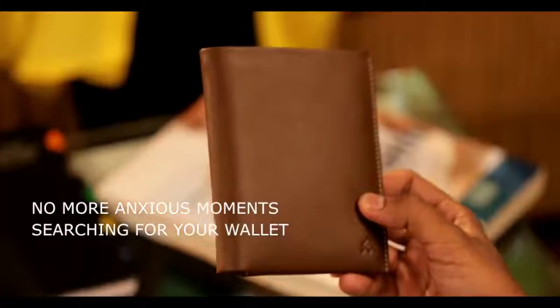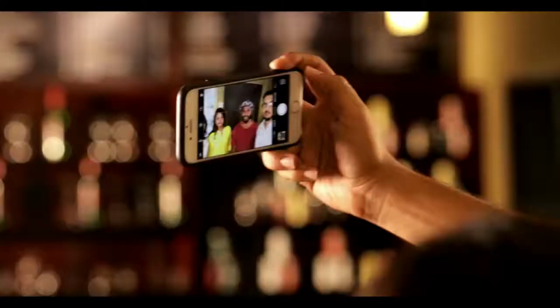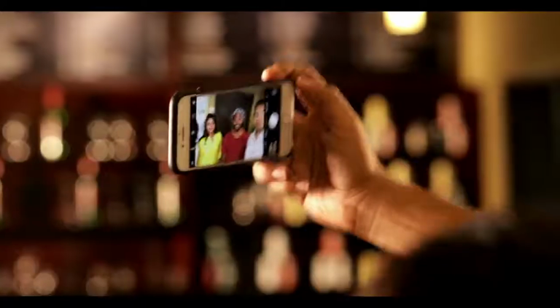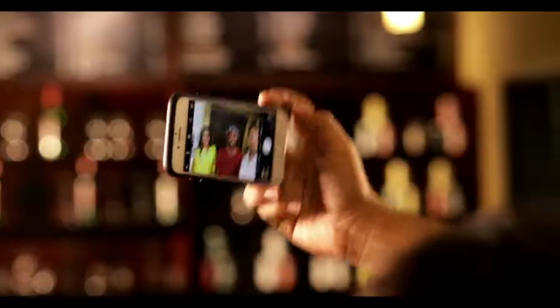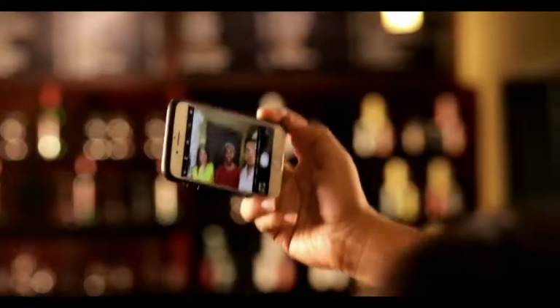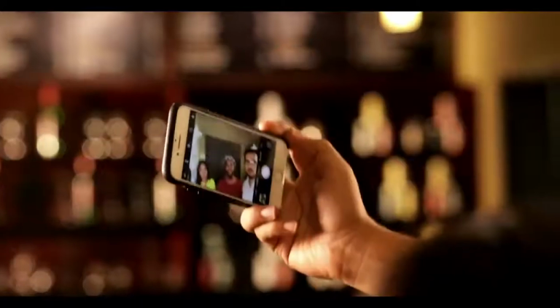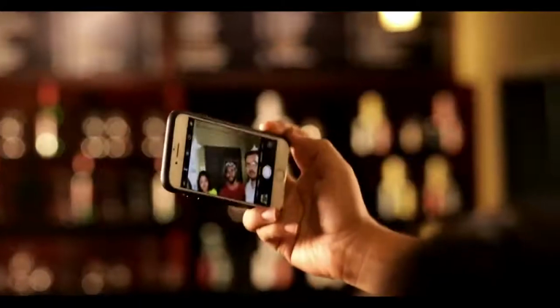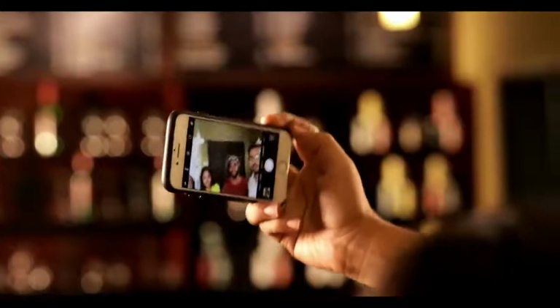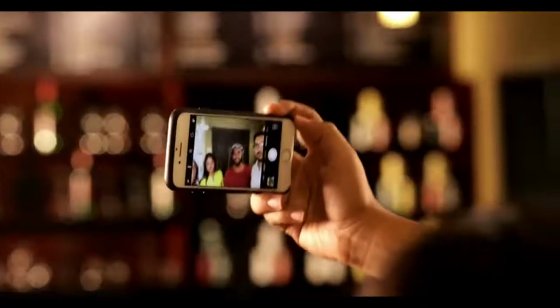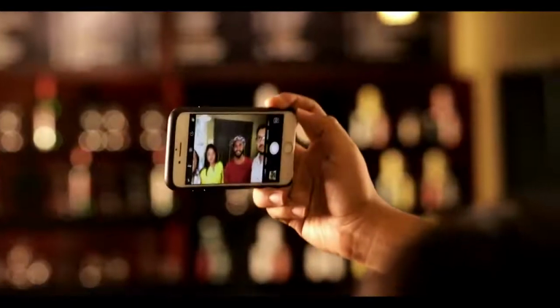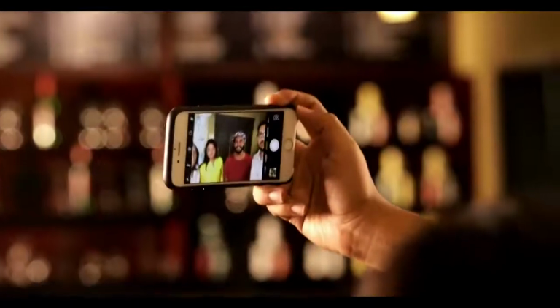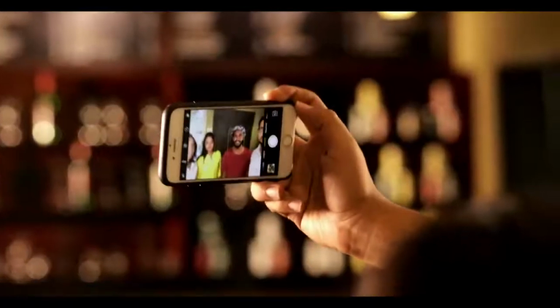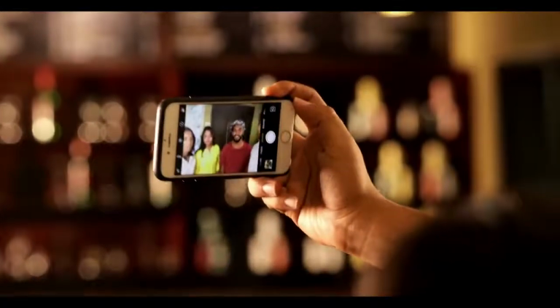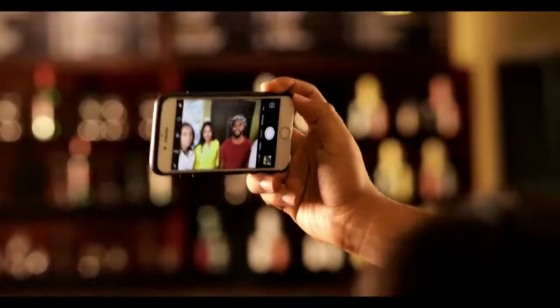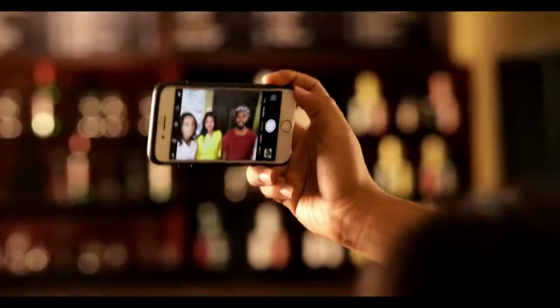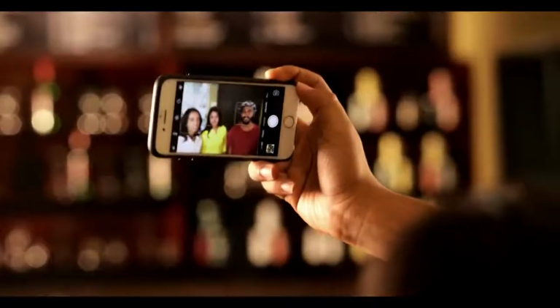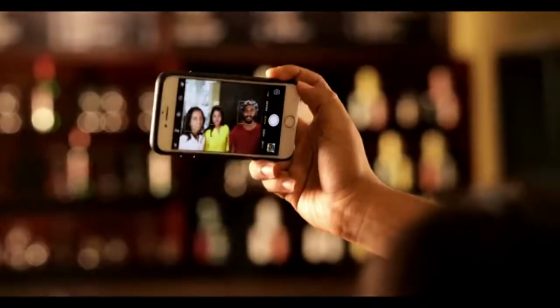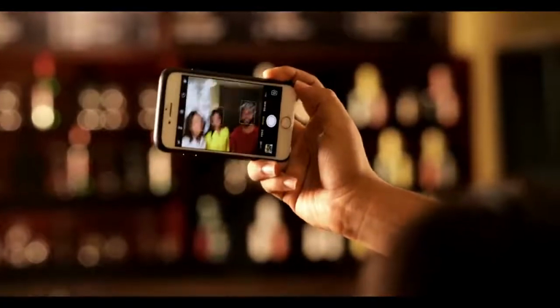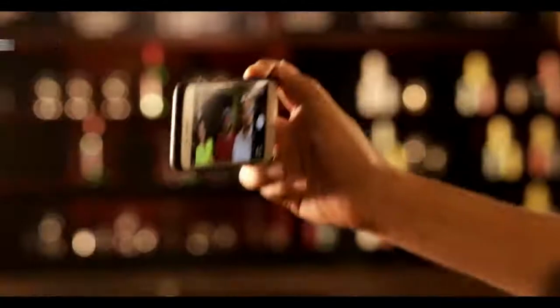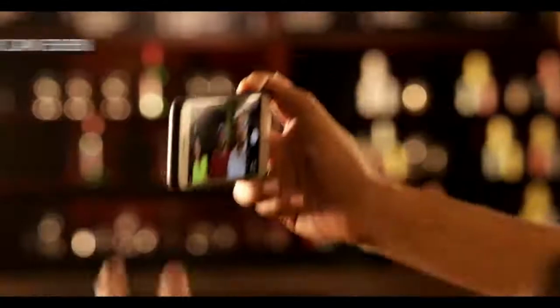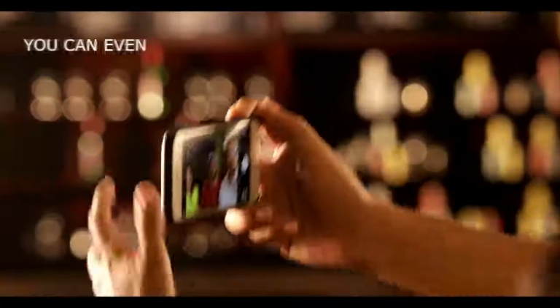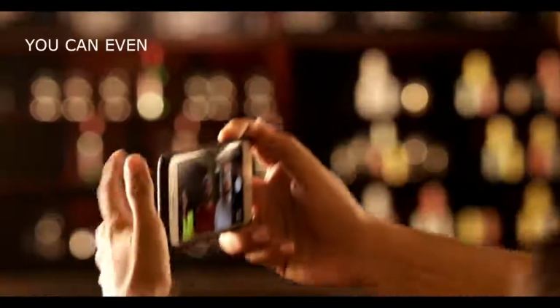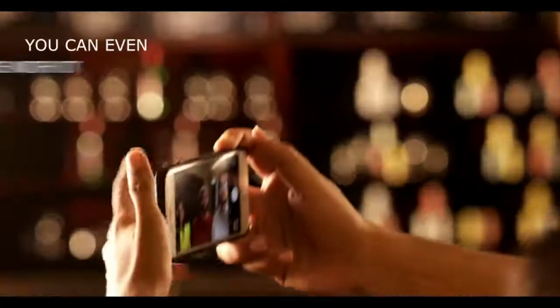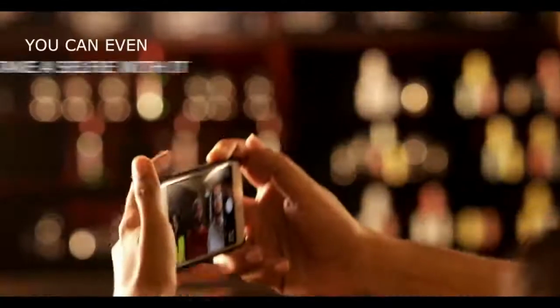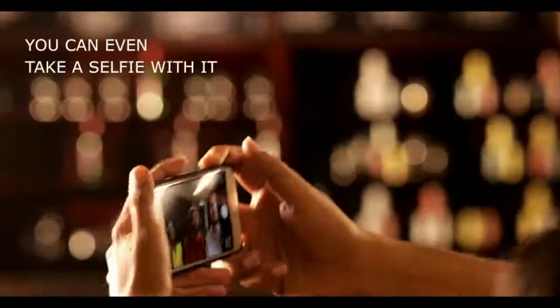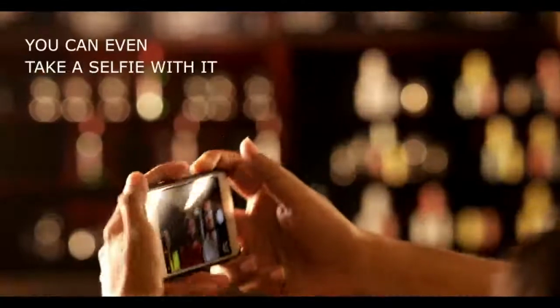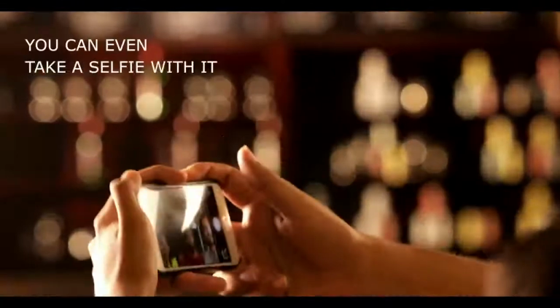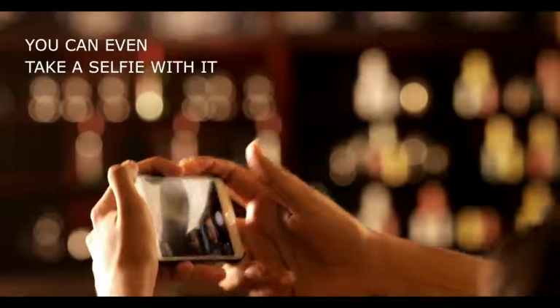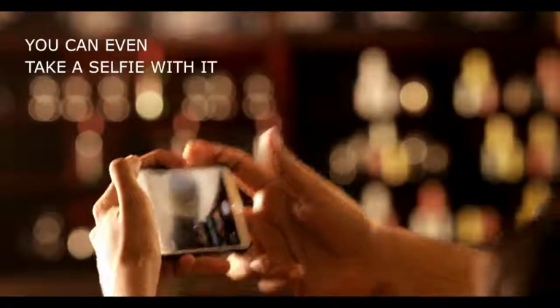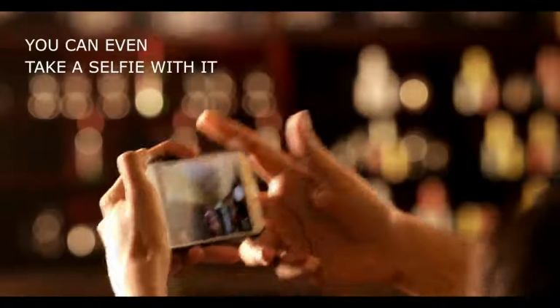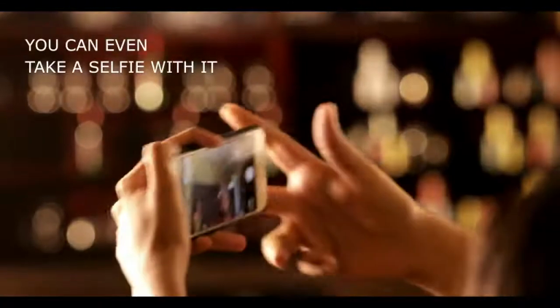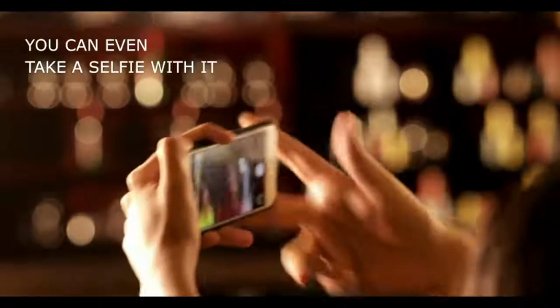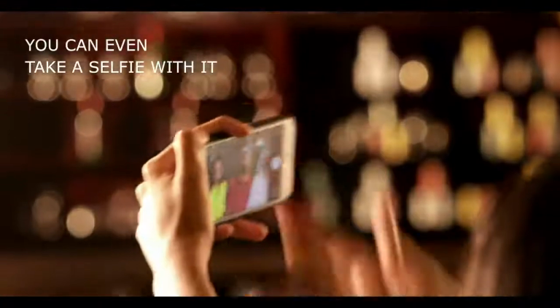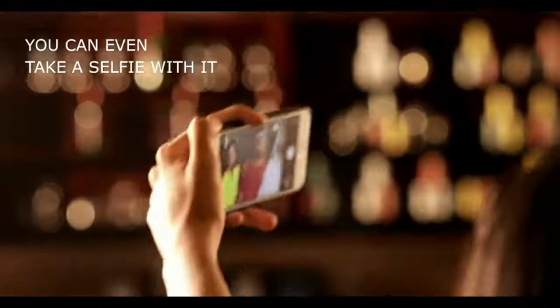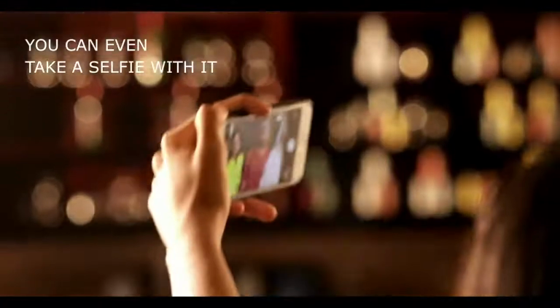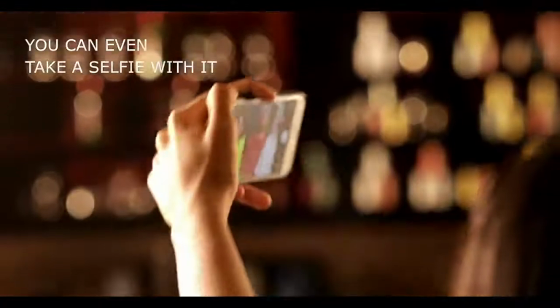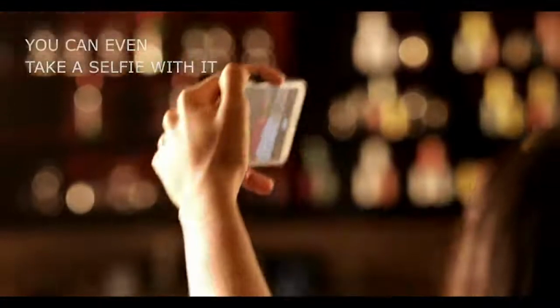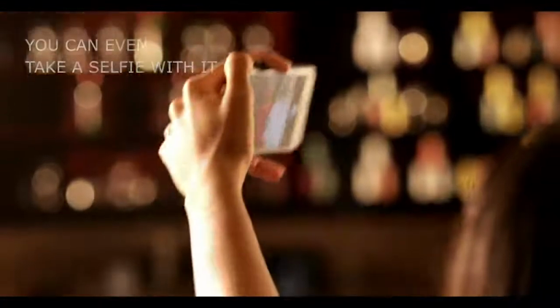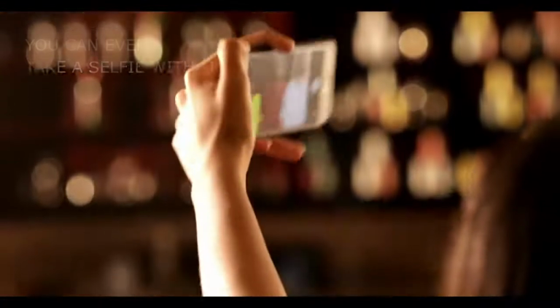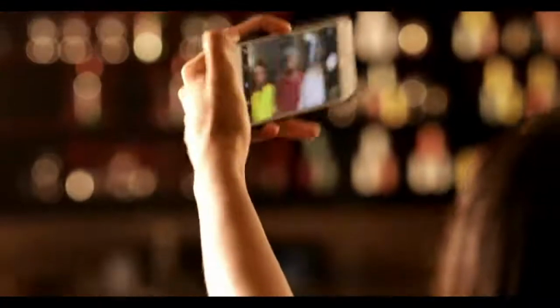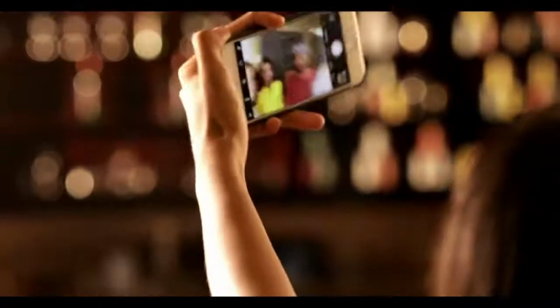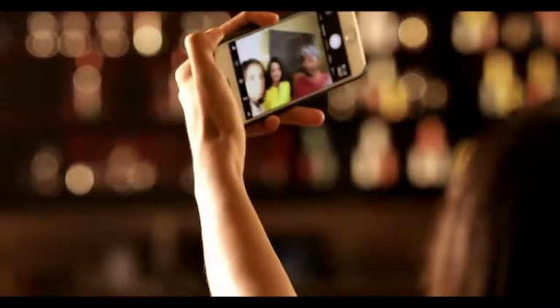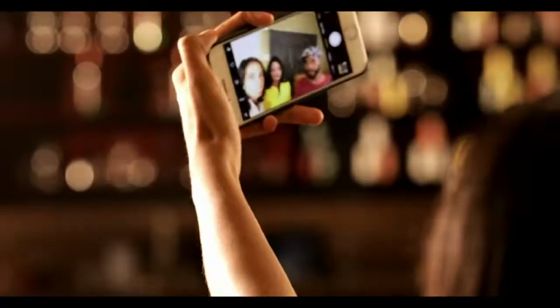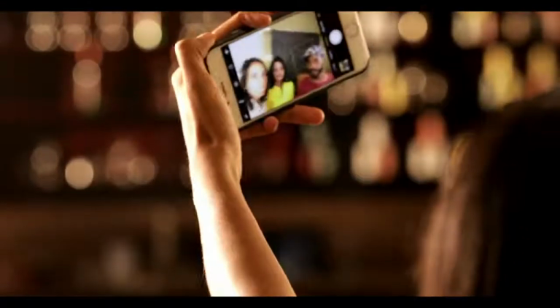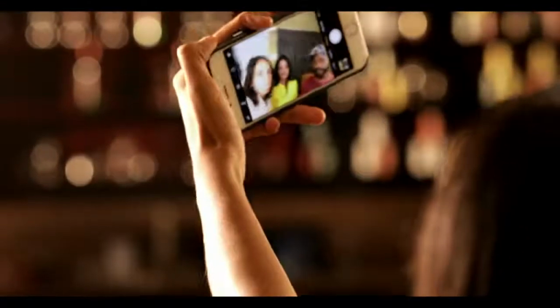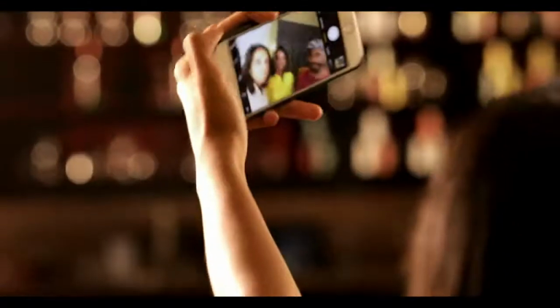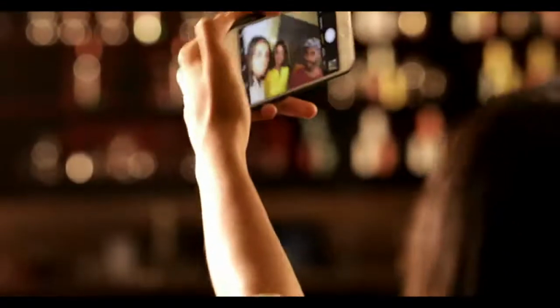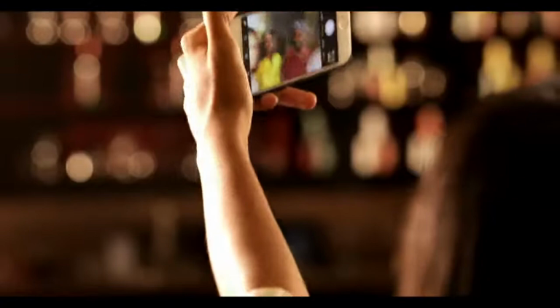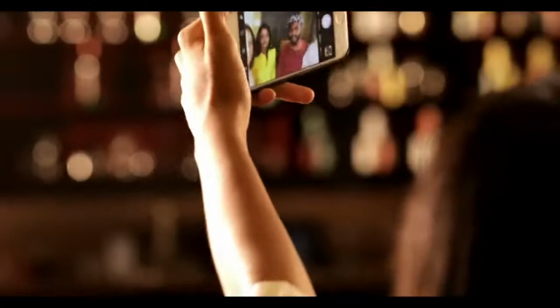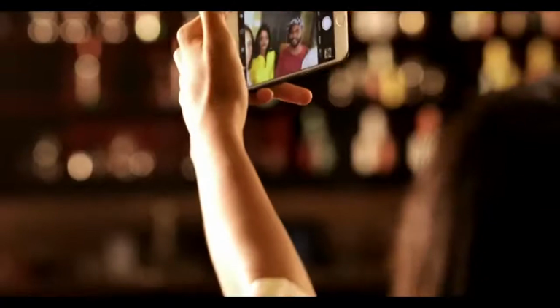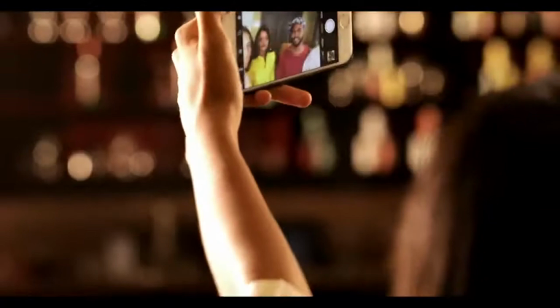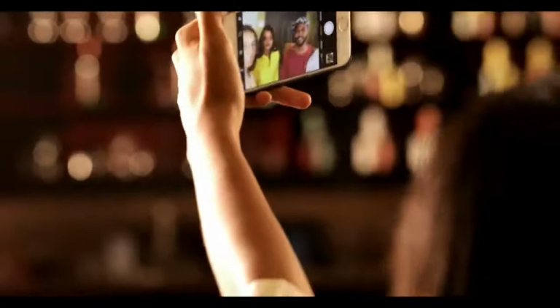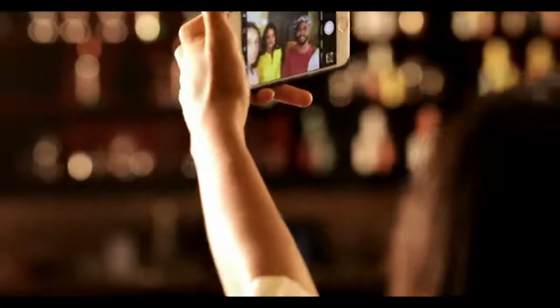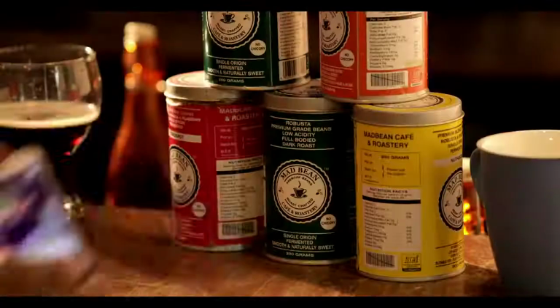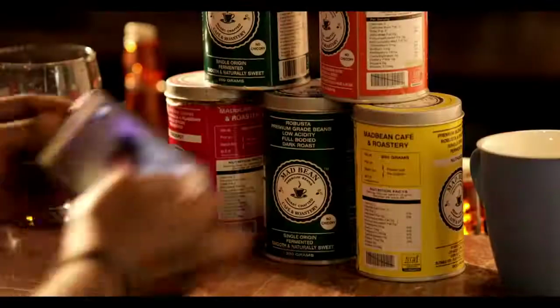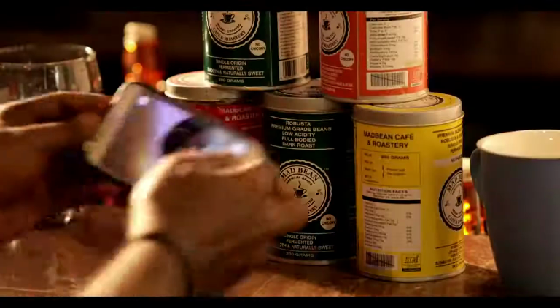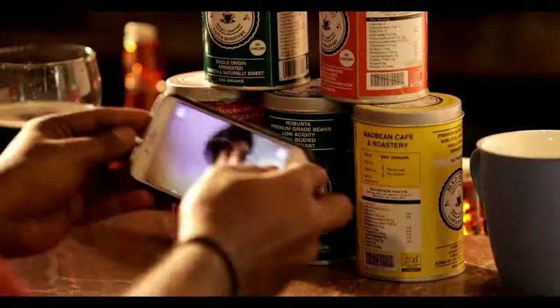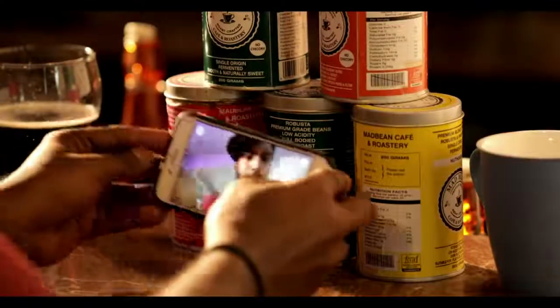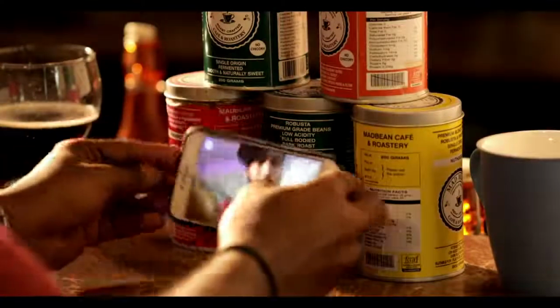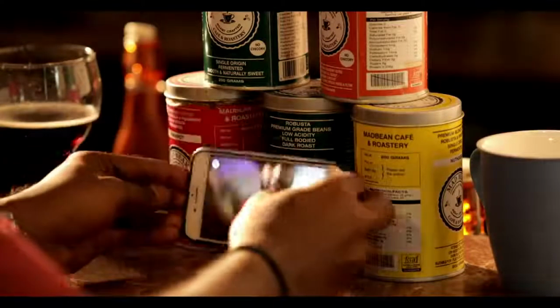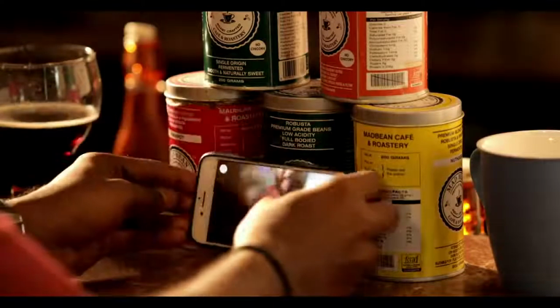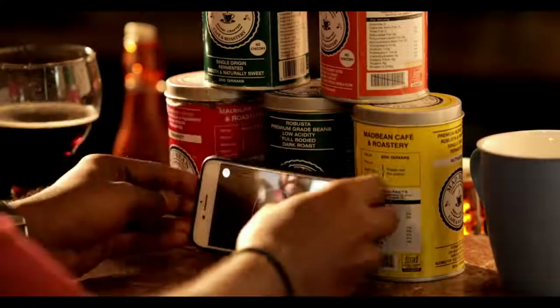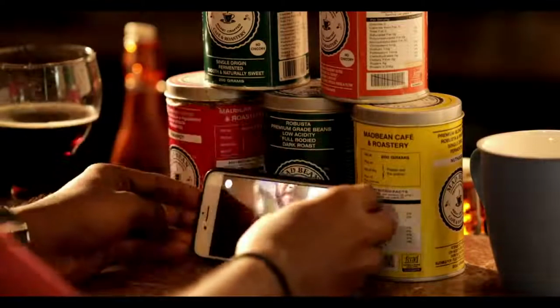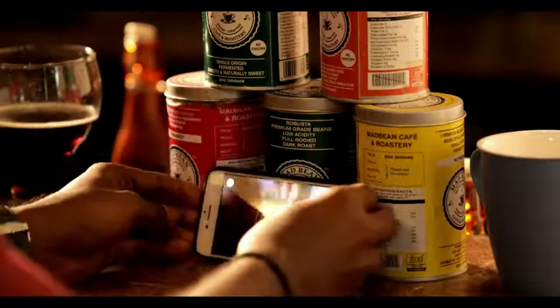And the best part is, you can even take a selfie with it. Never miss one of life's most precious moments.